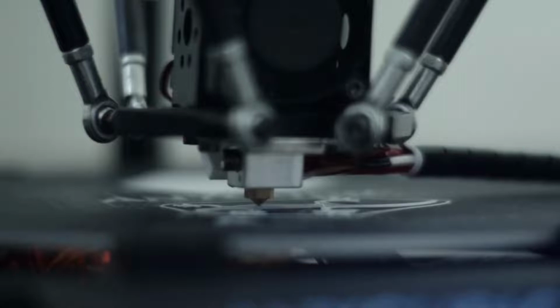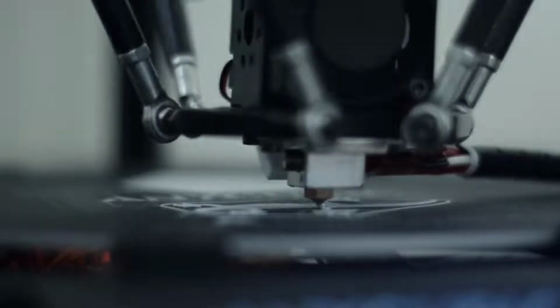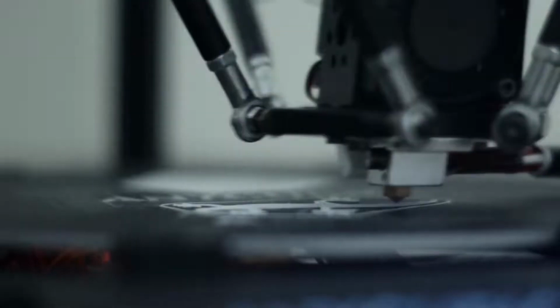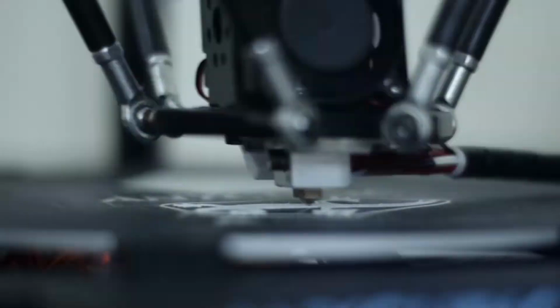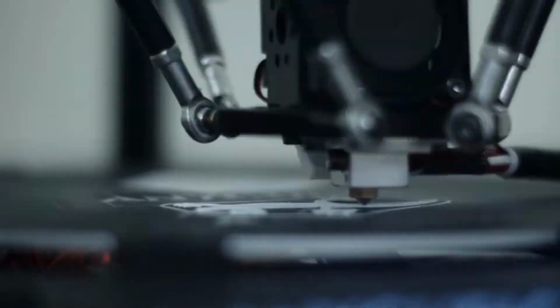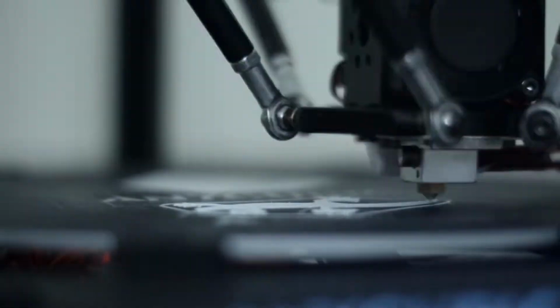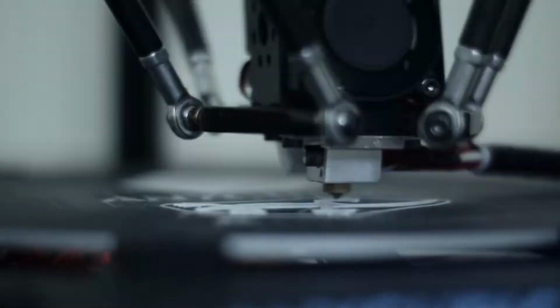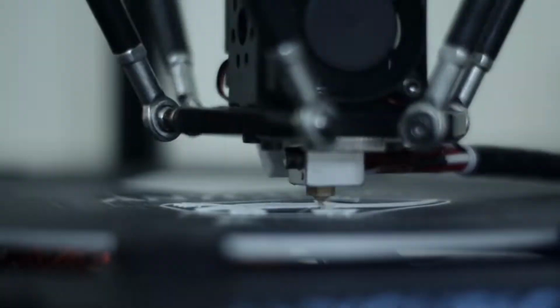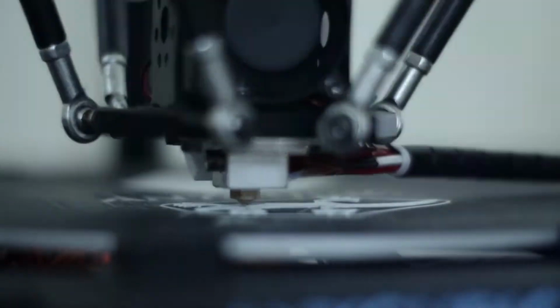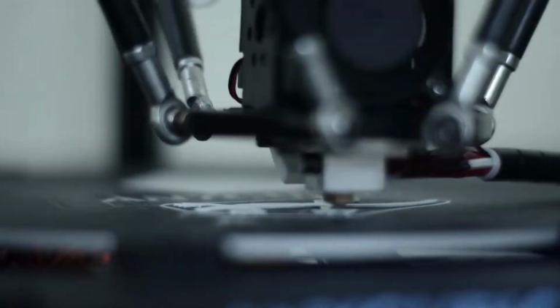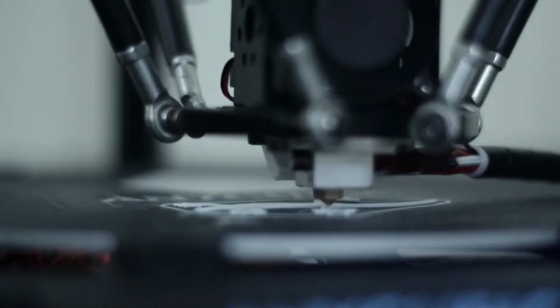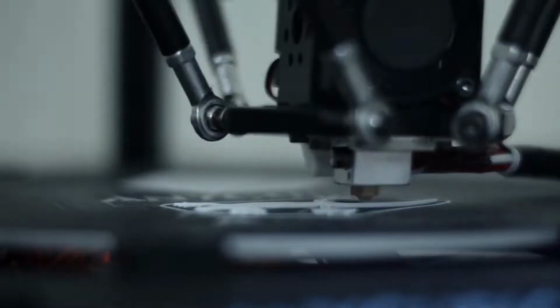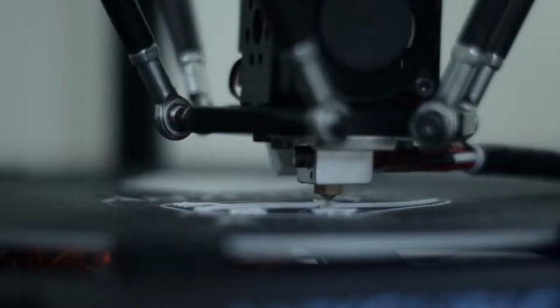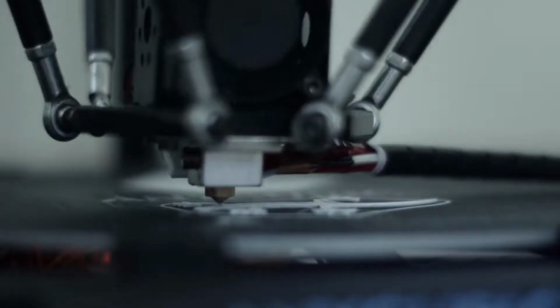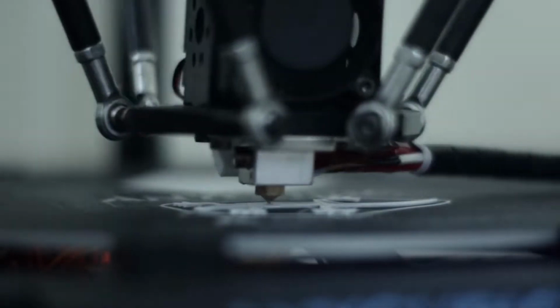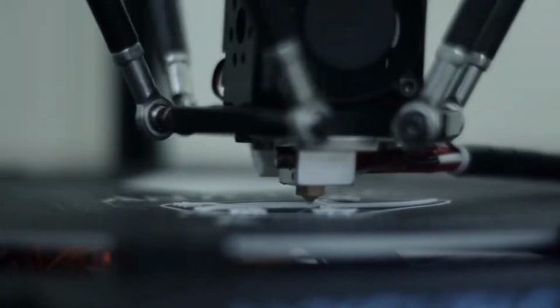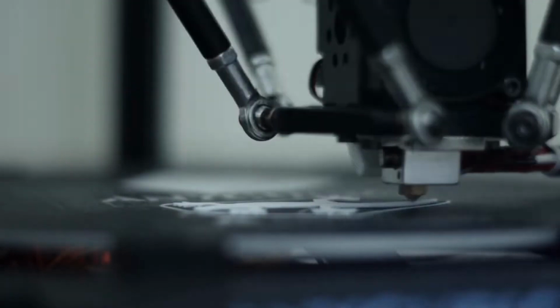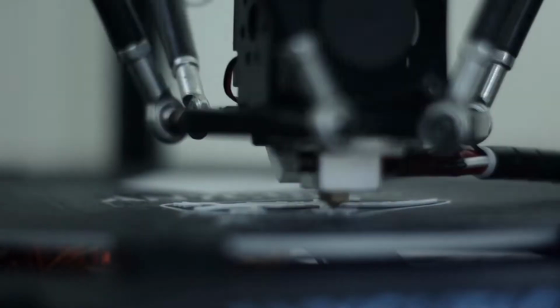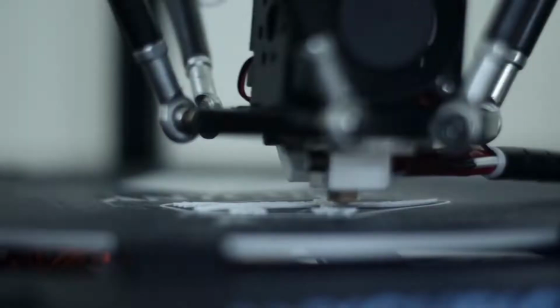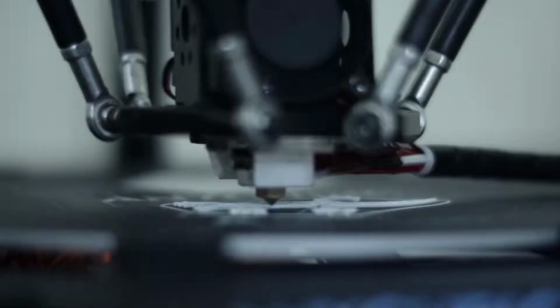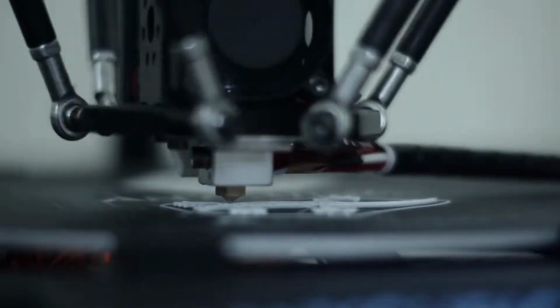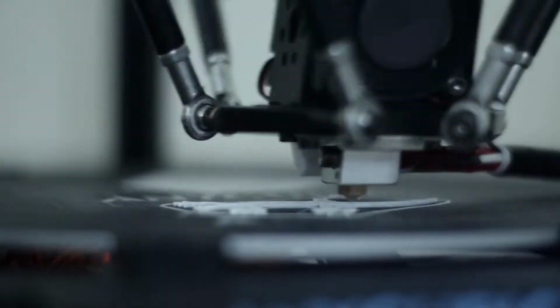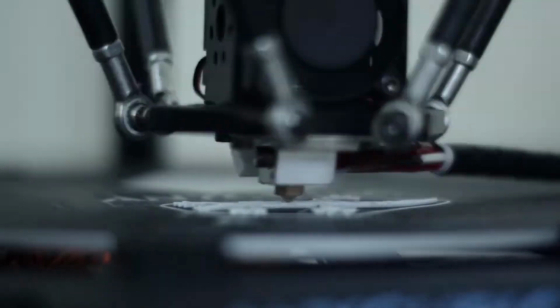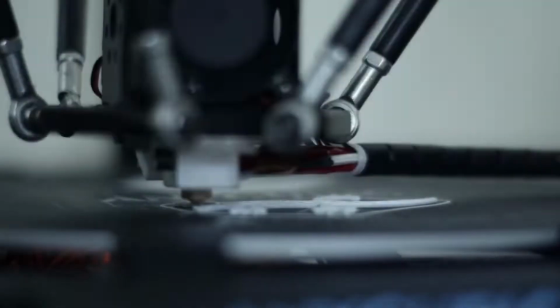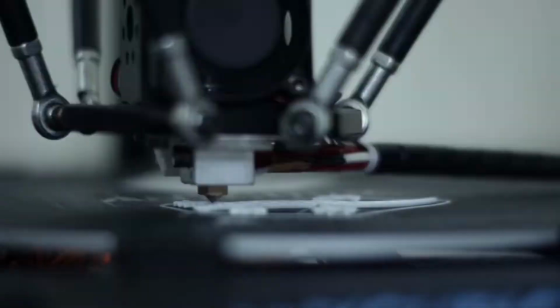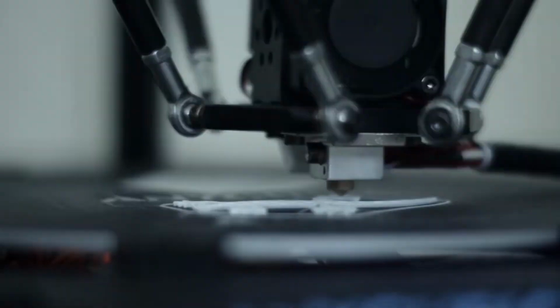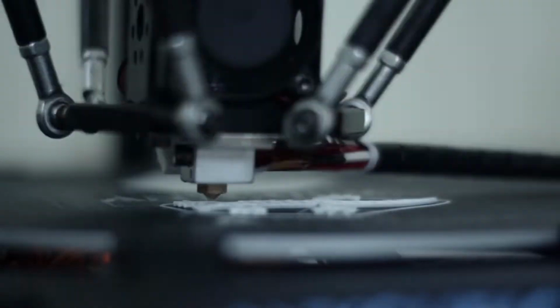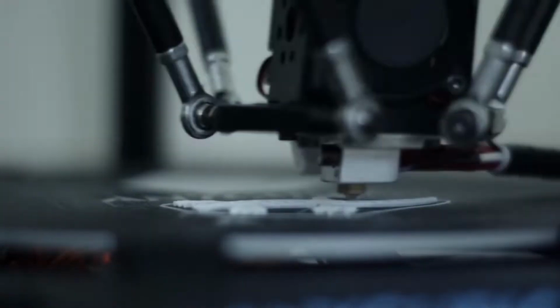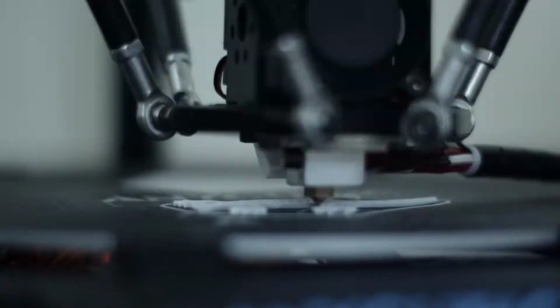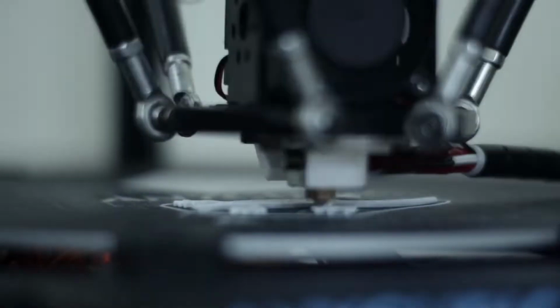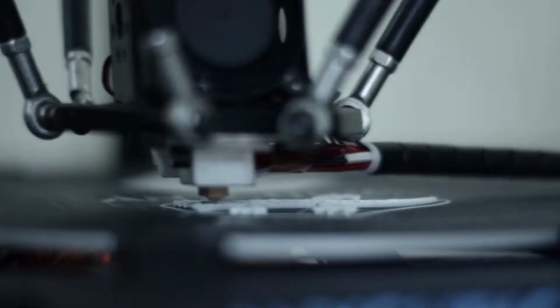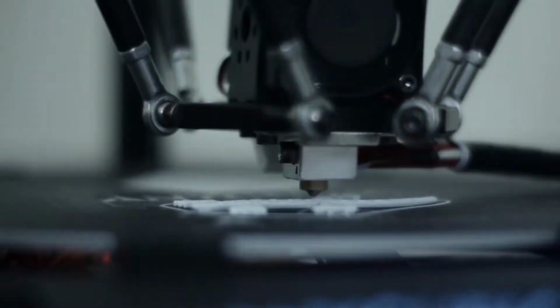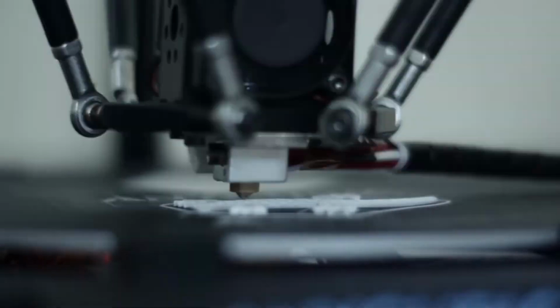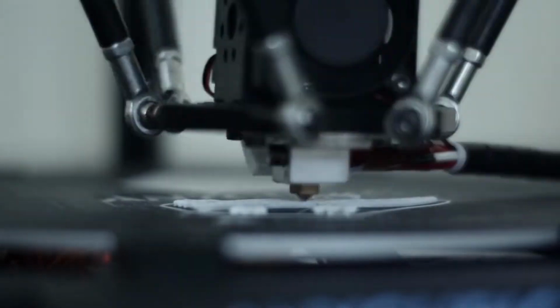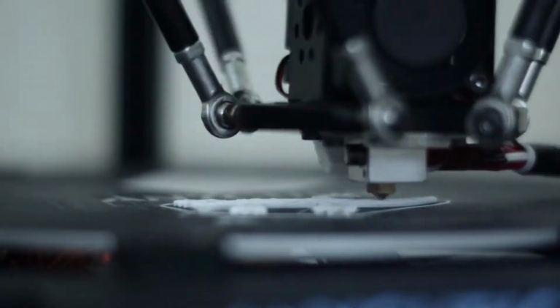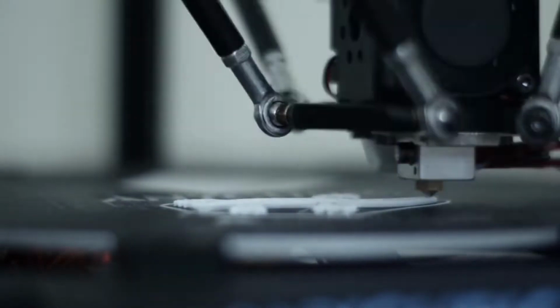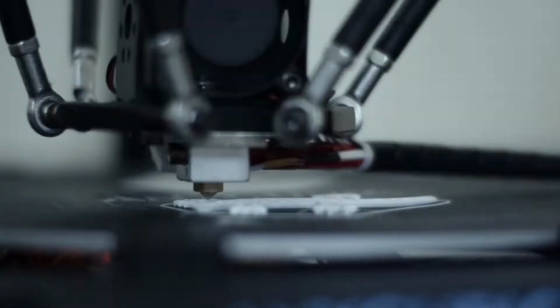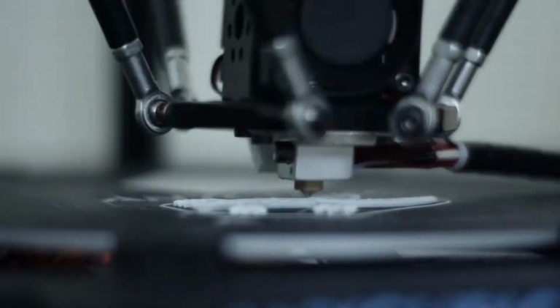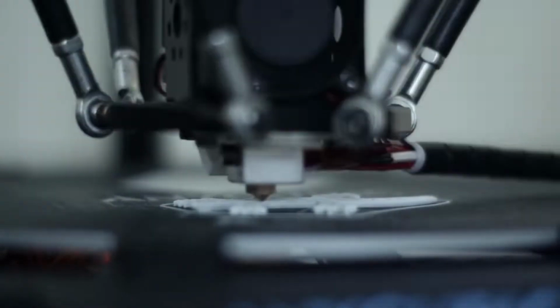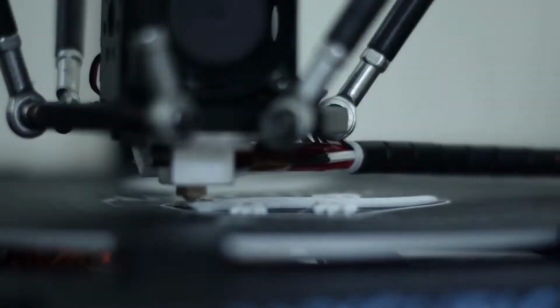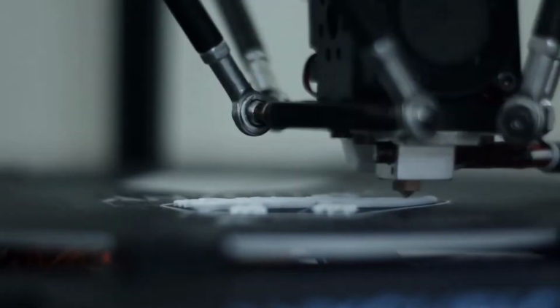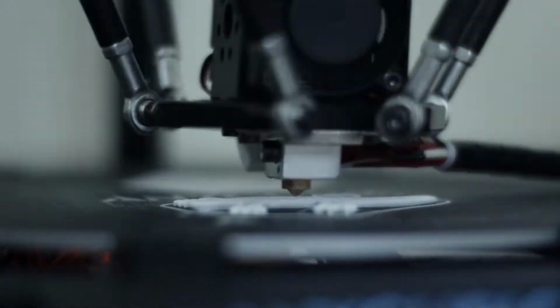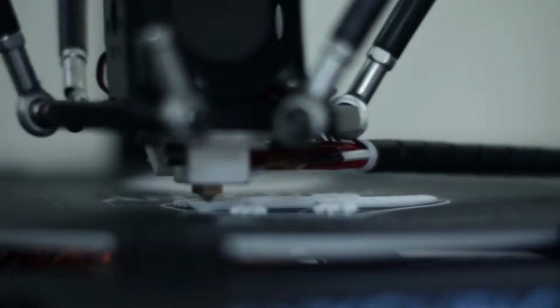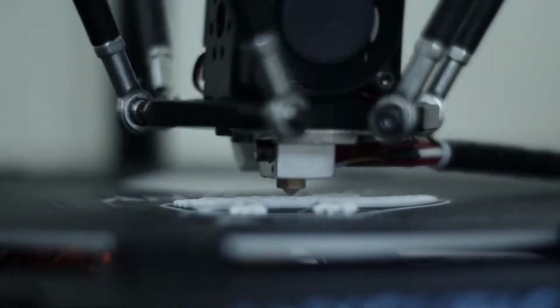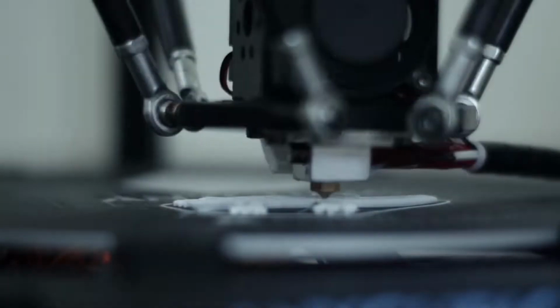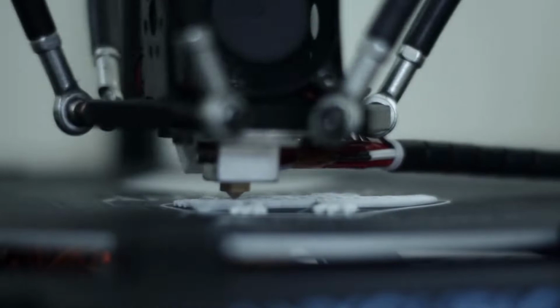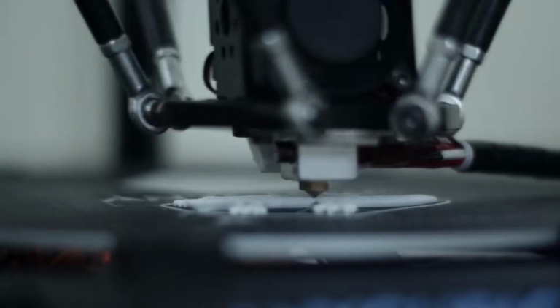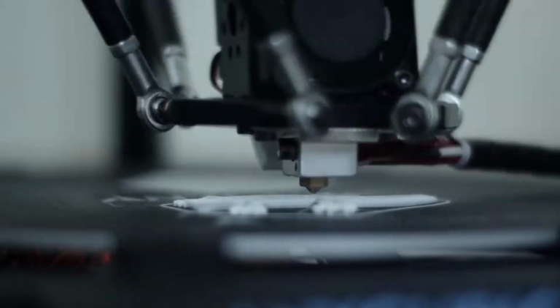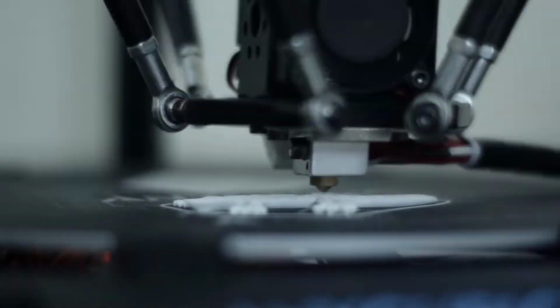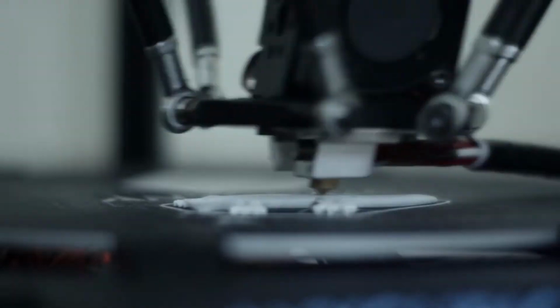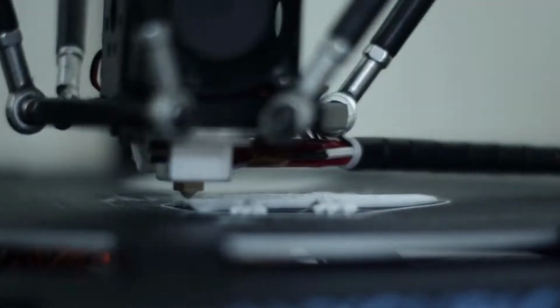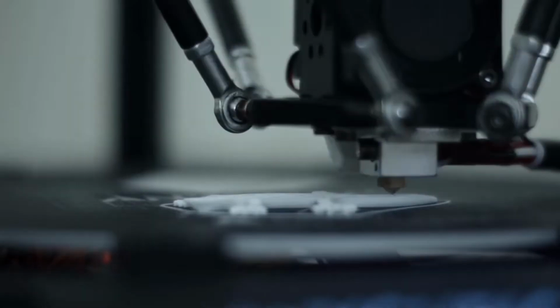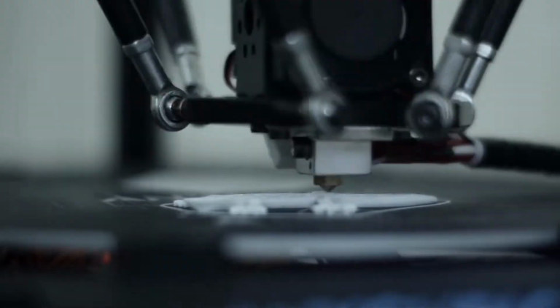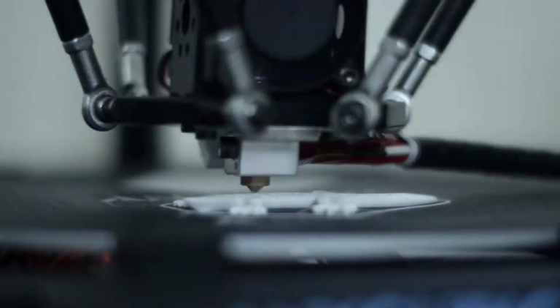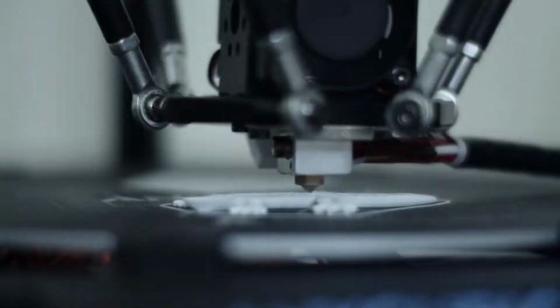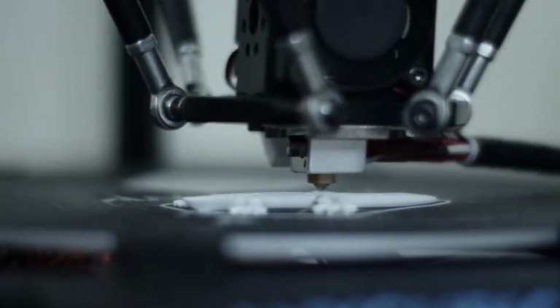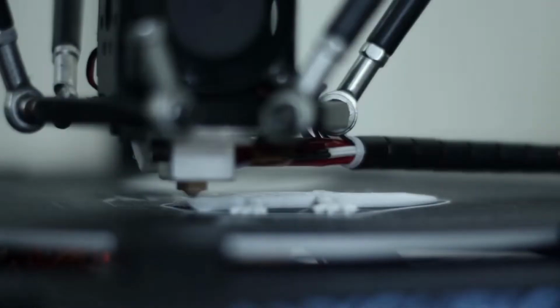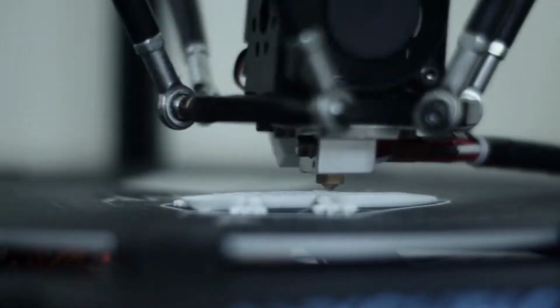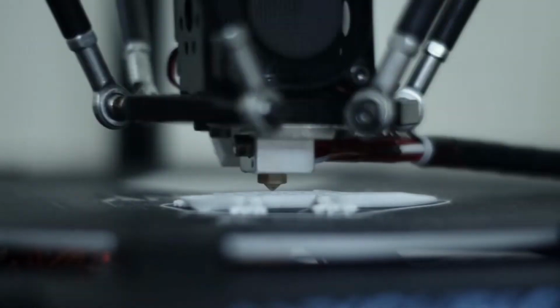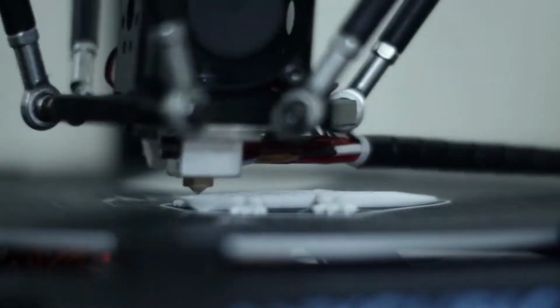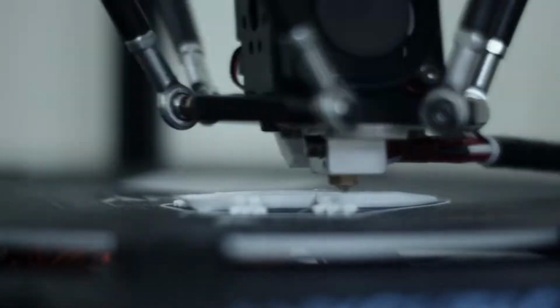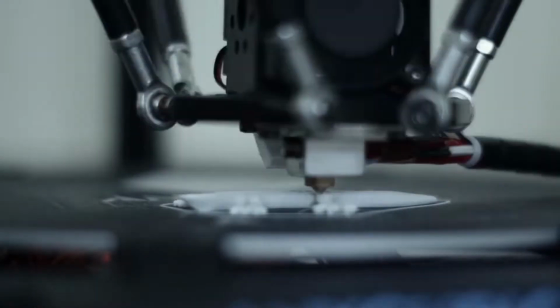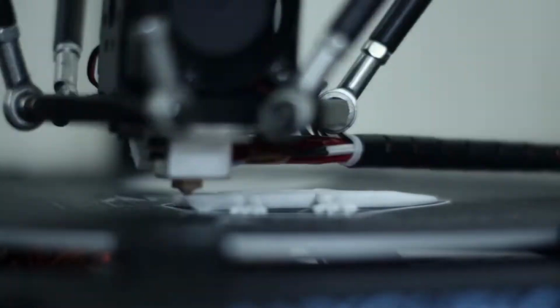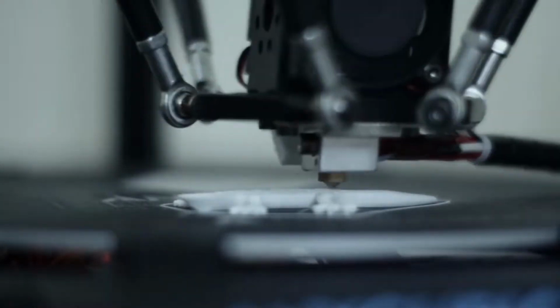Don't store your filament on the shelf. It will absorb water and ruin your prints. Stick around to learn more.